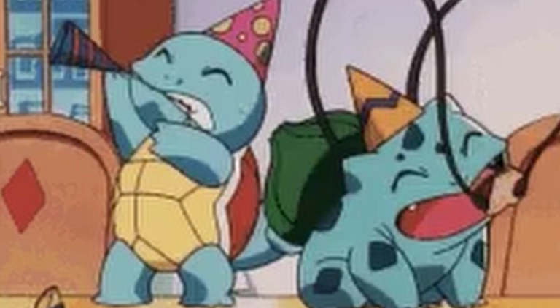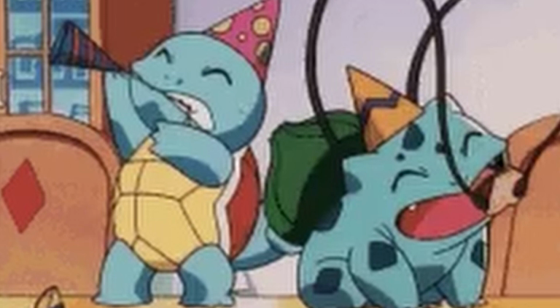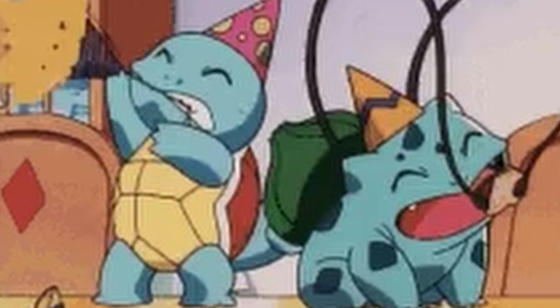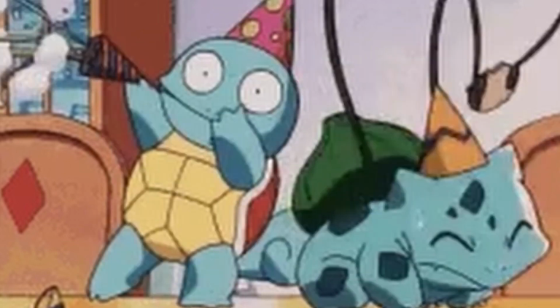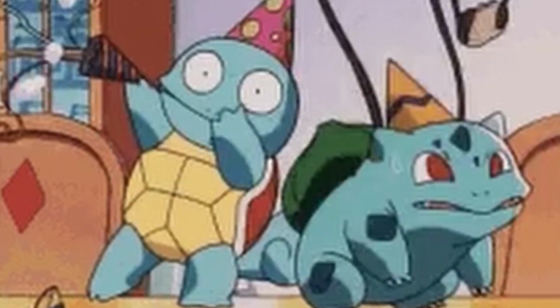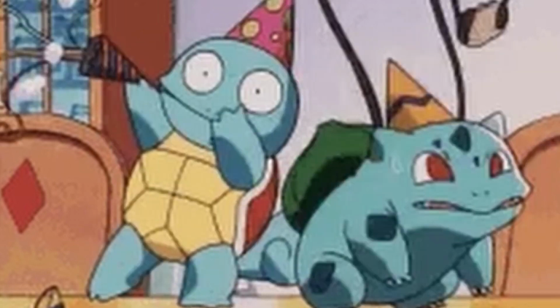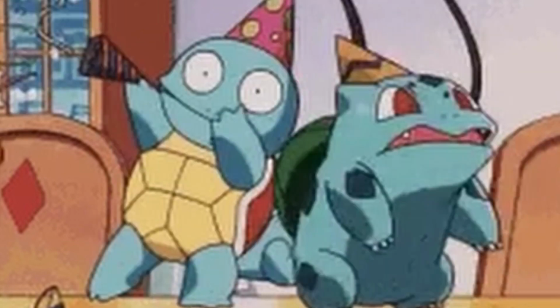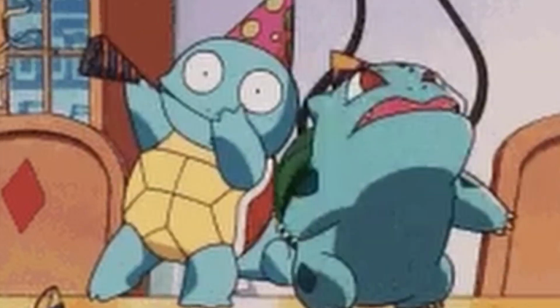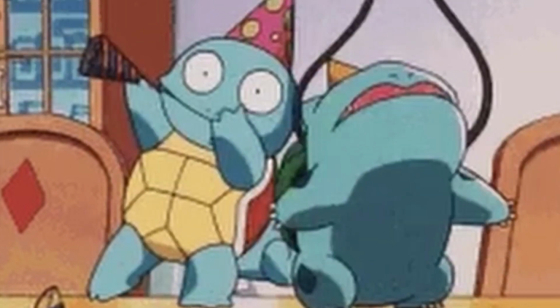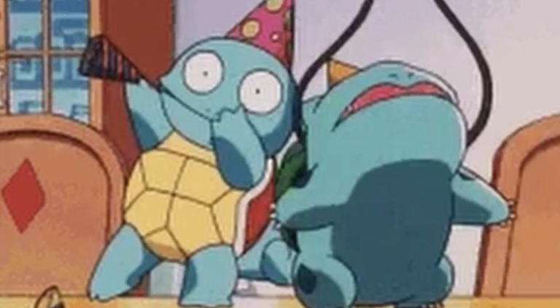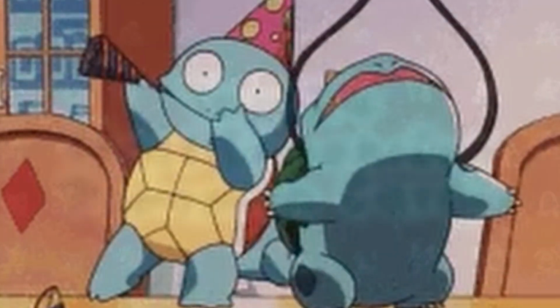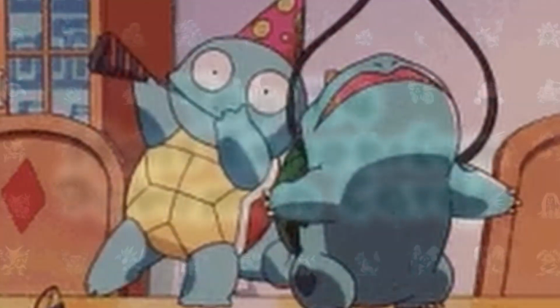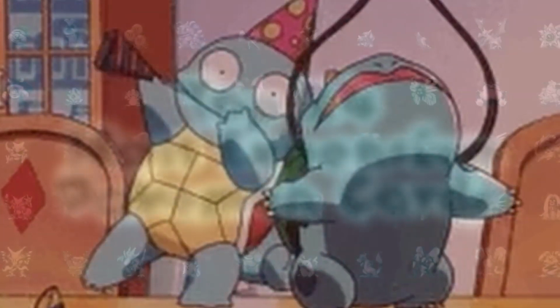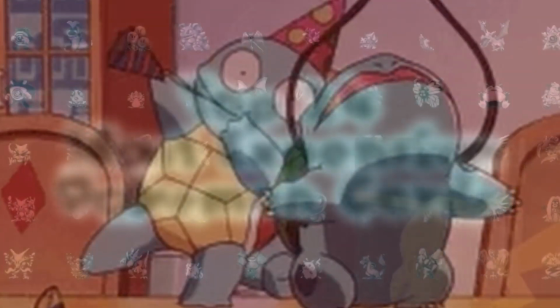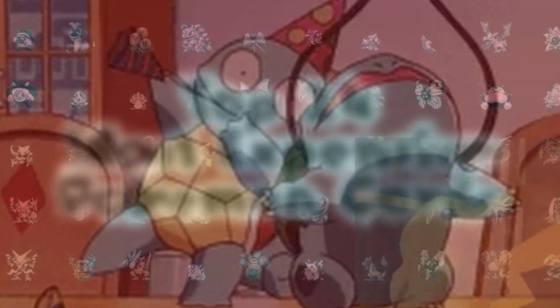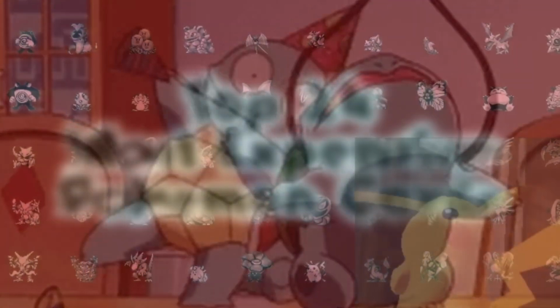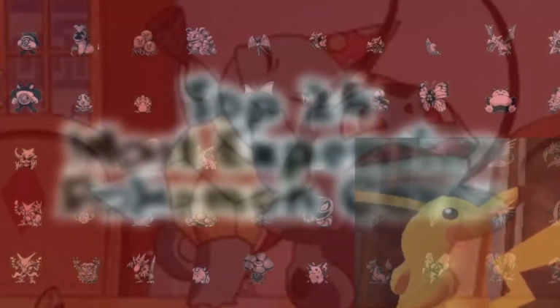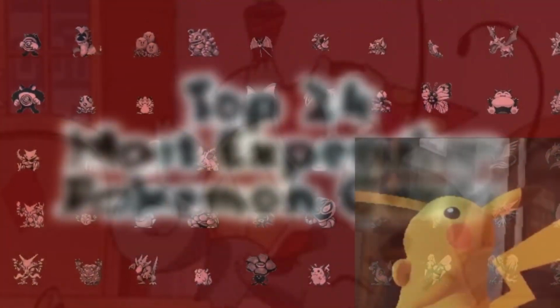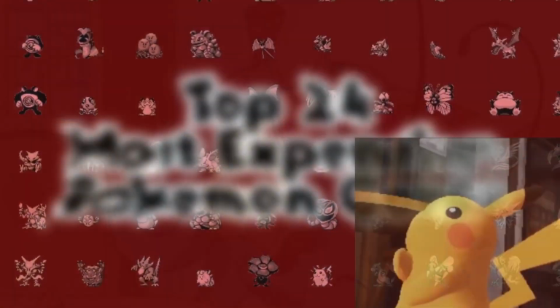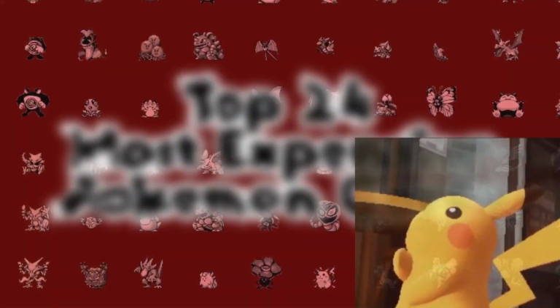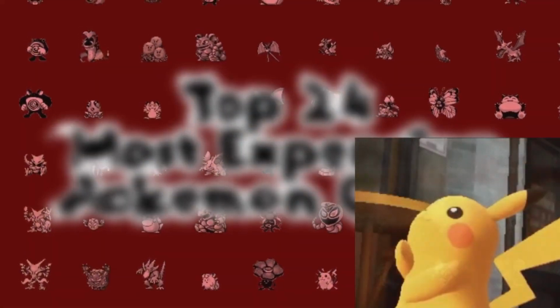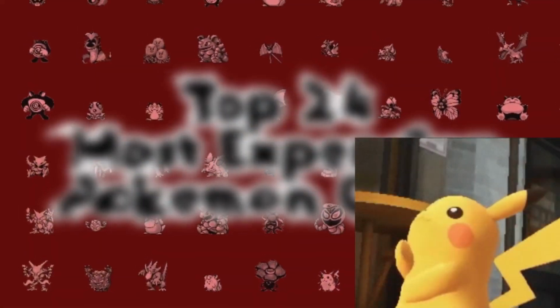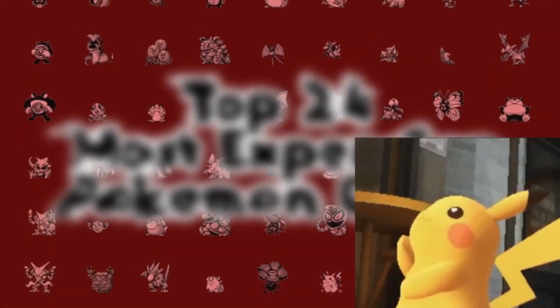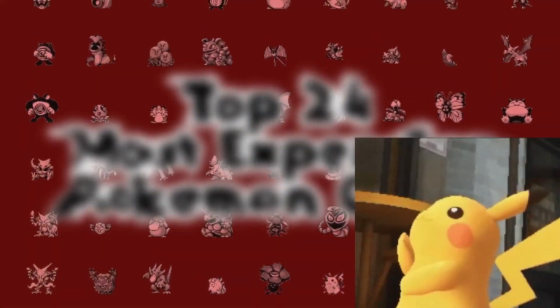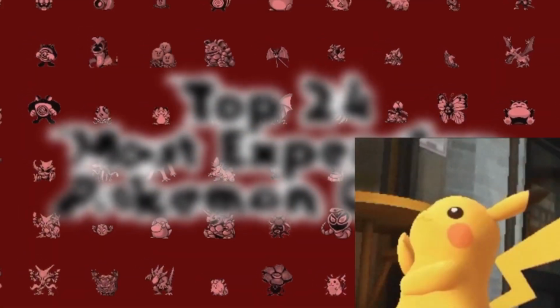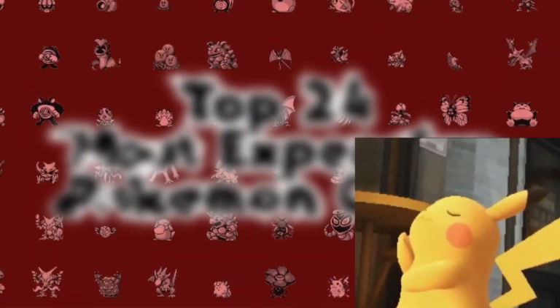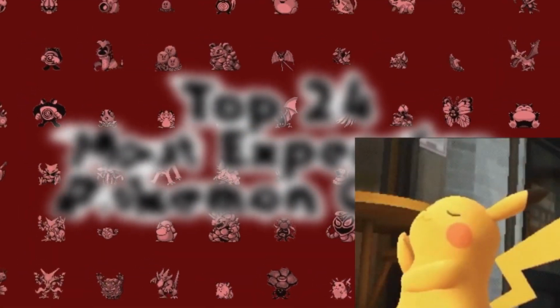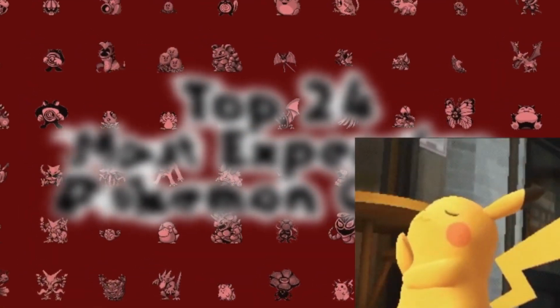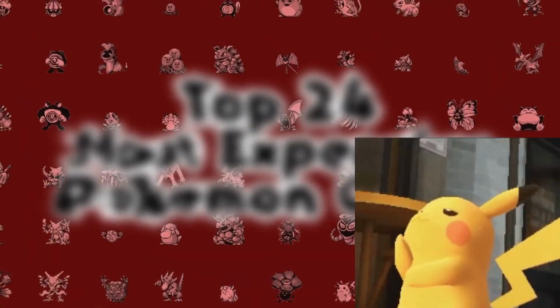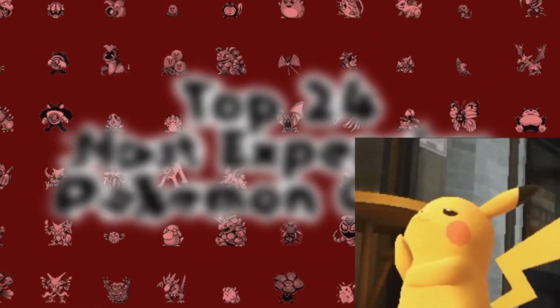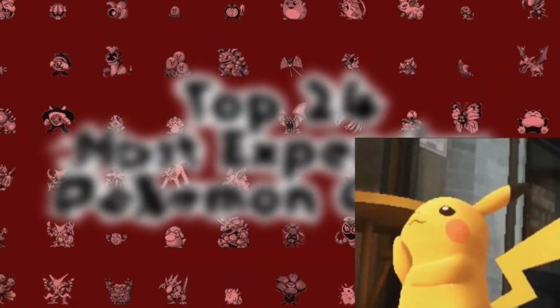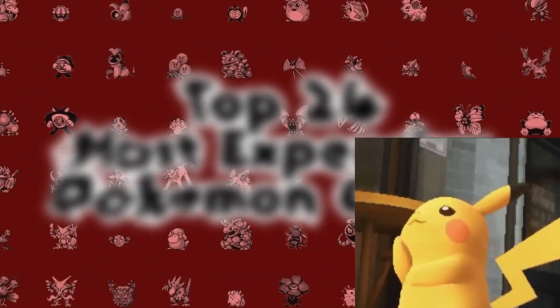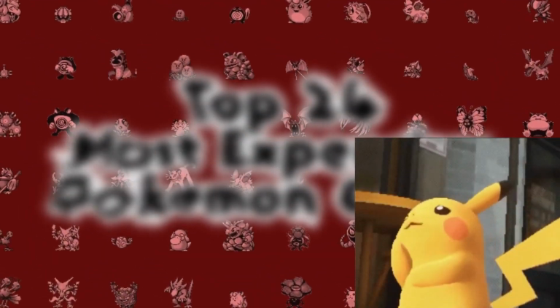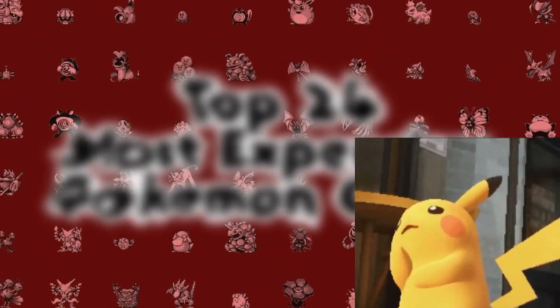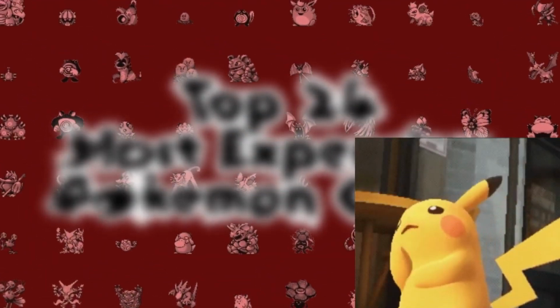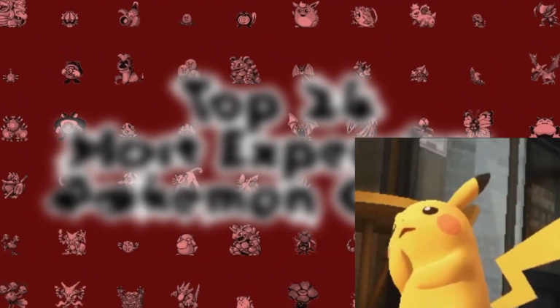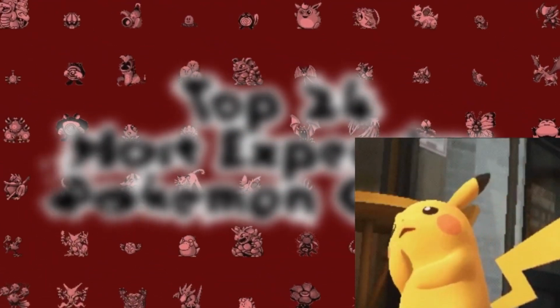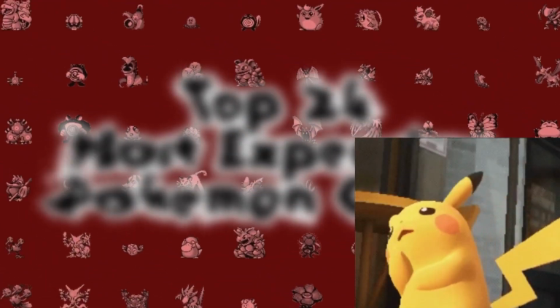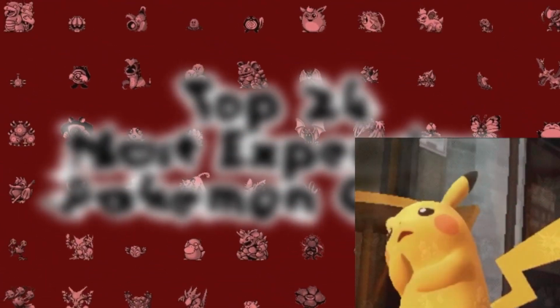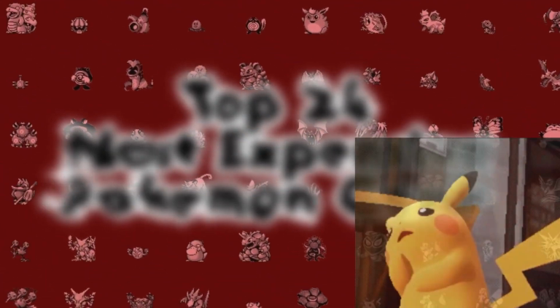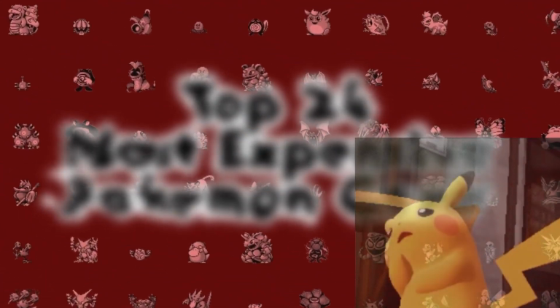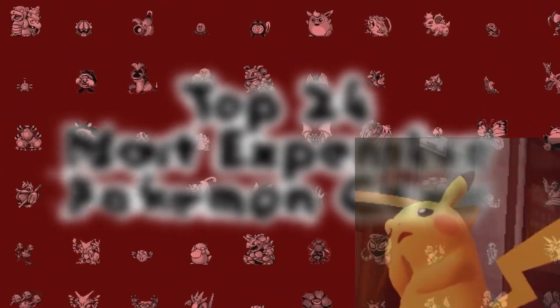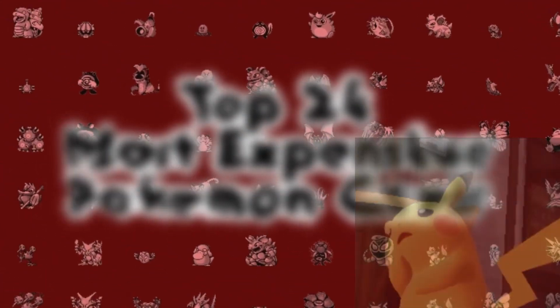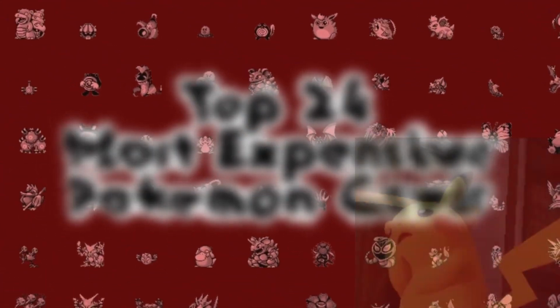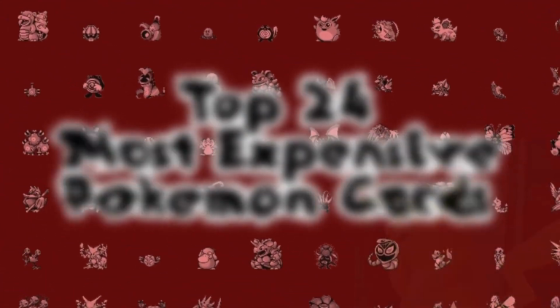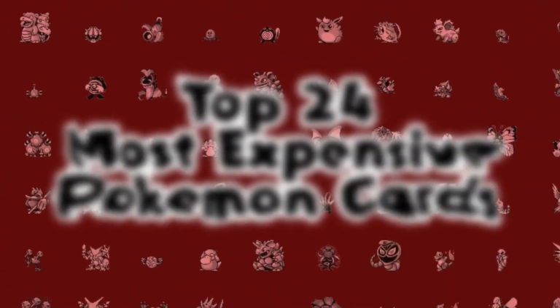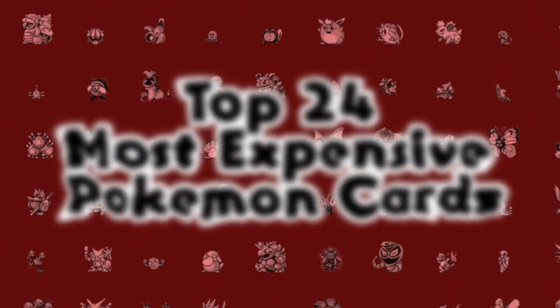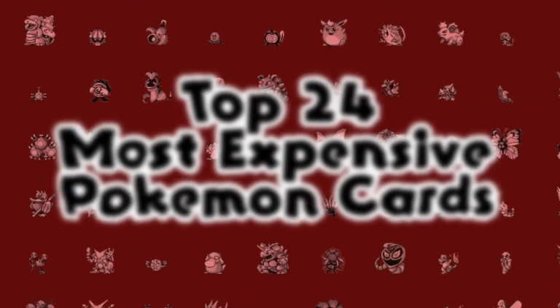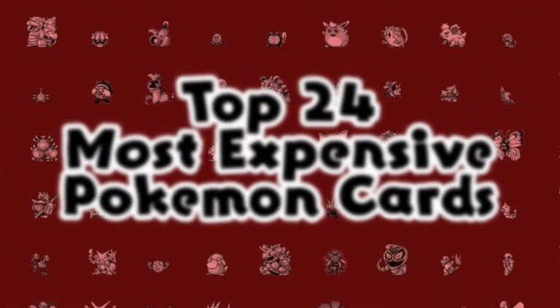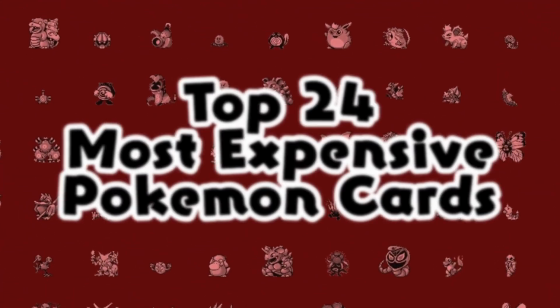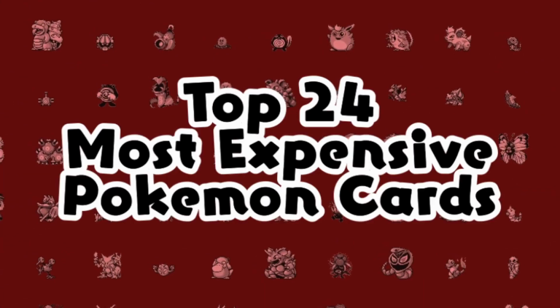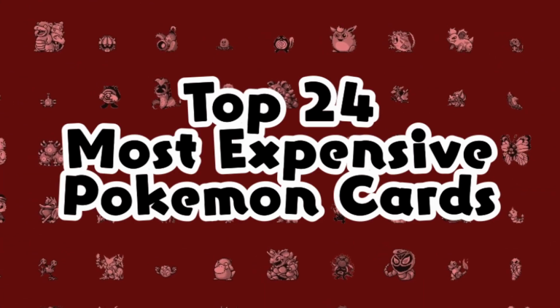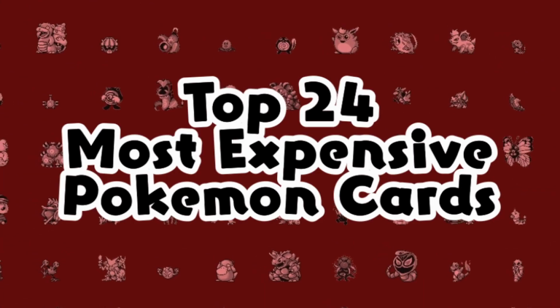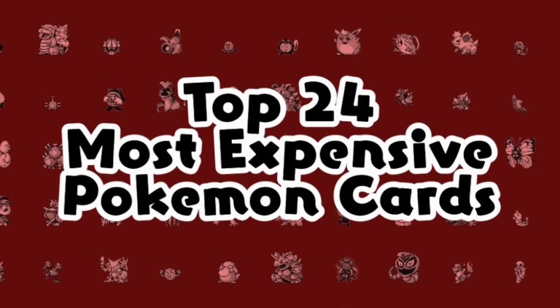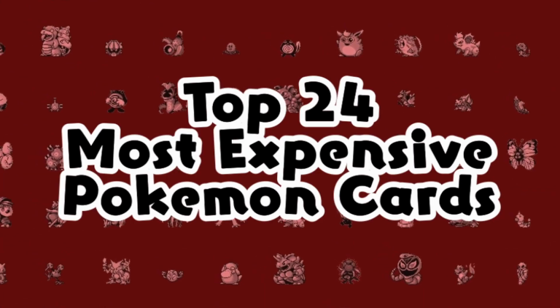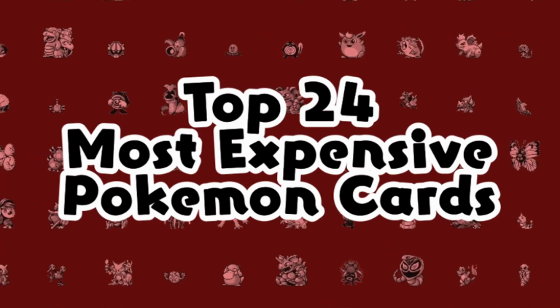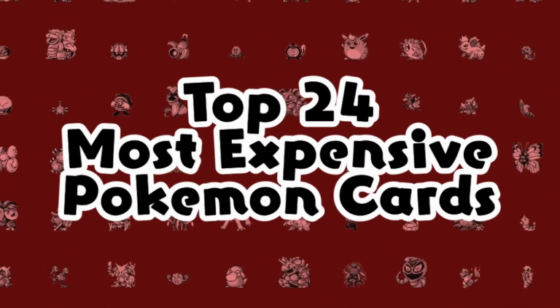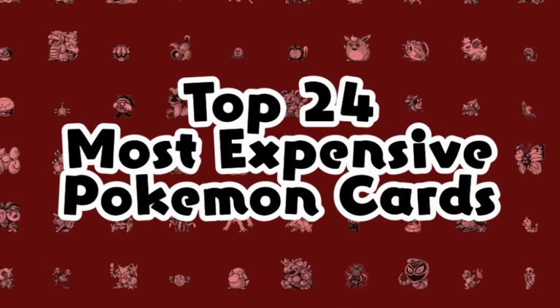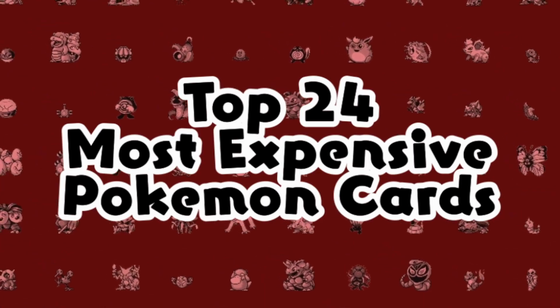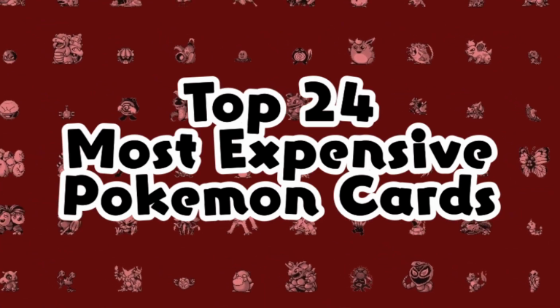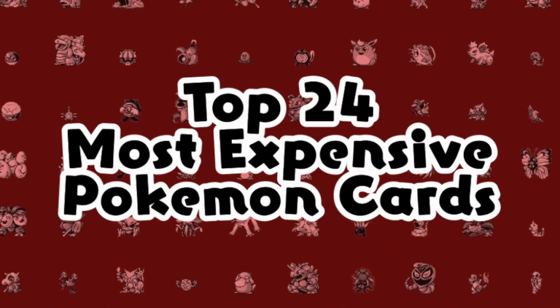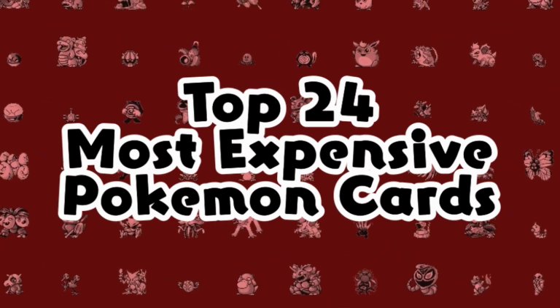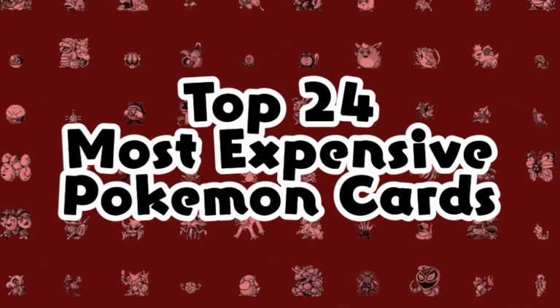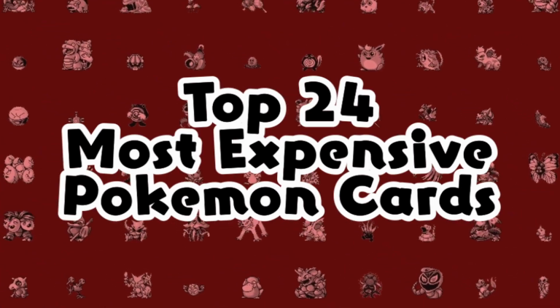Finally, we have made it to a video we honestly did not realize we had not made yet. These are the 24 most expensive Pokemon cards.